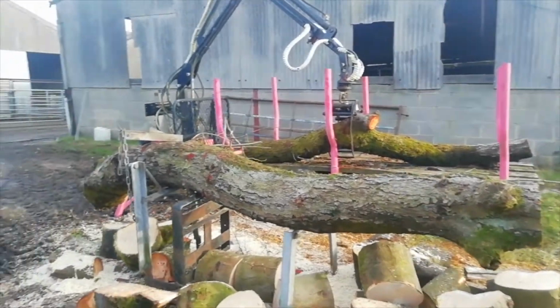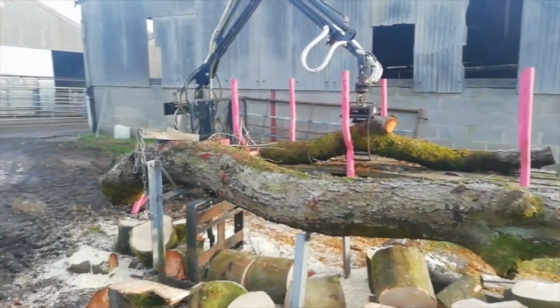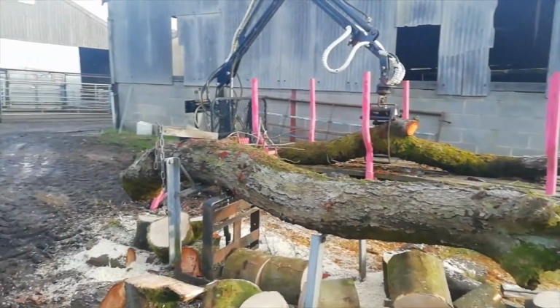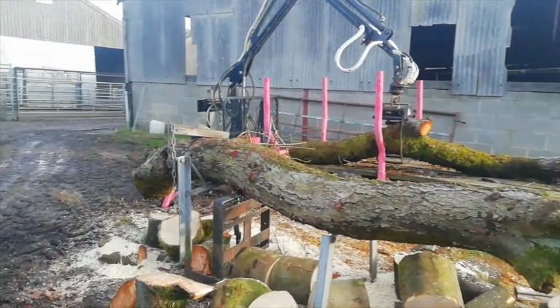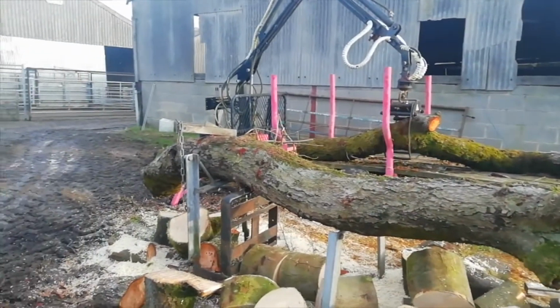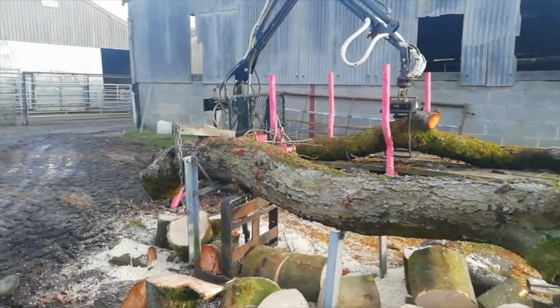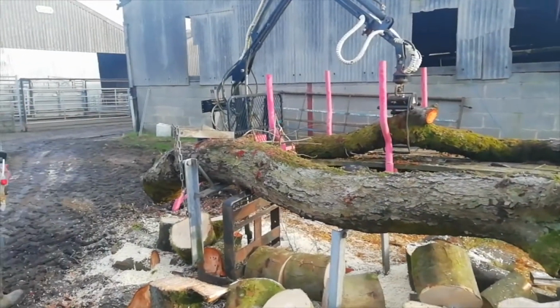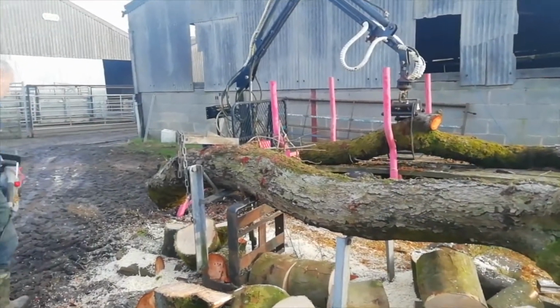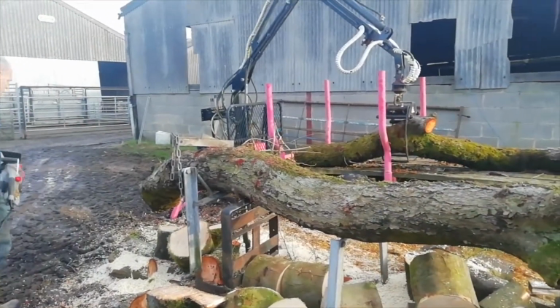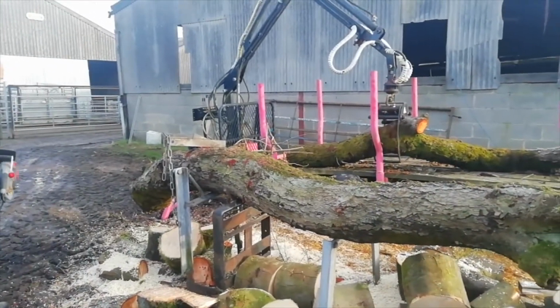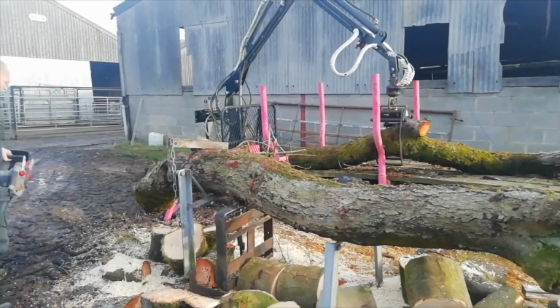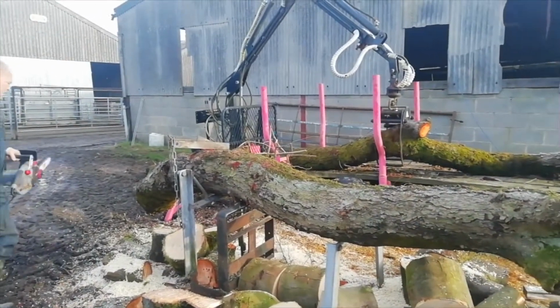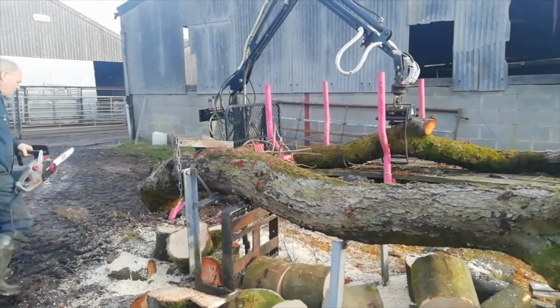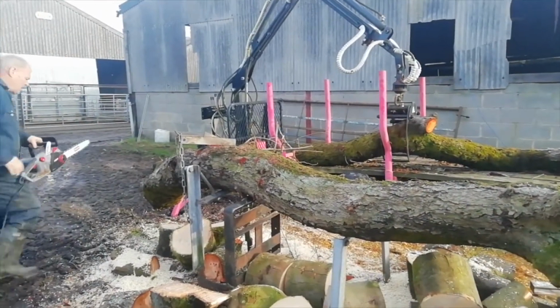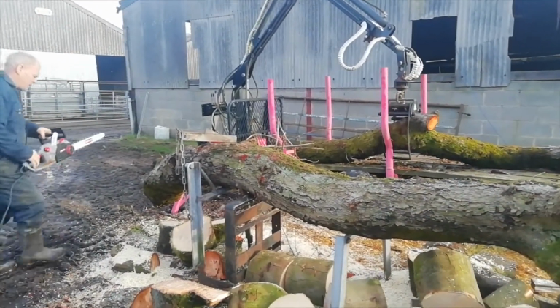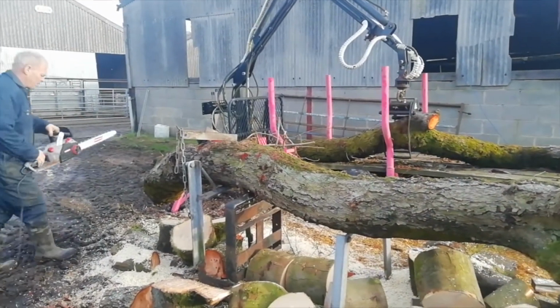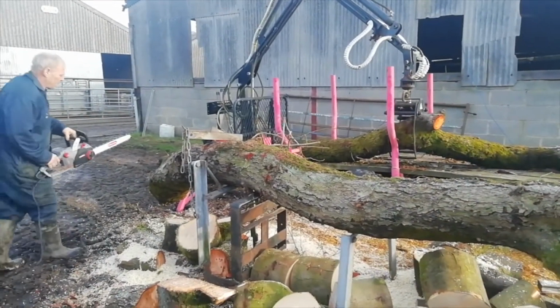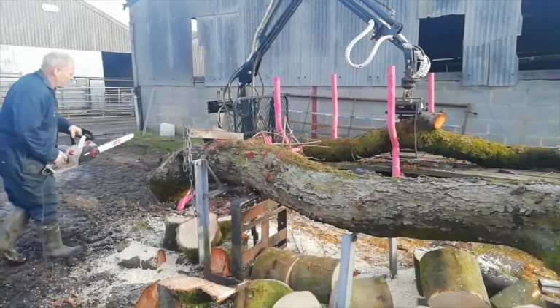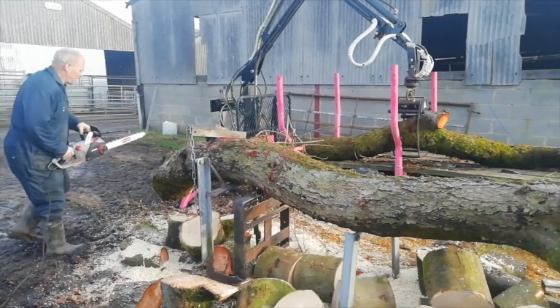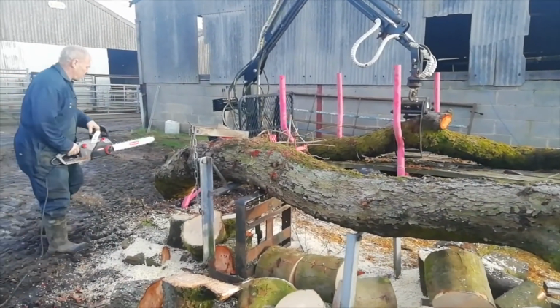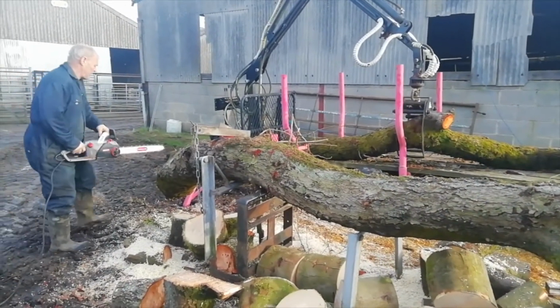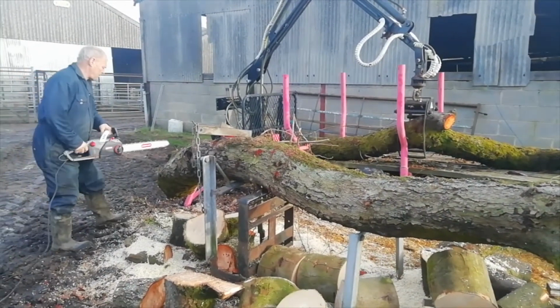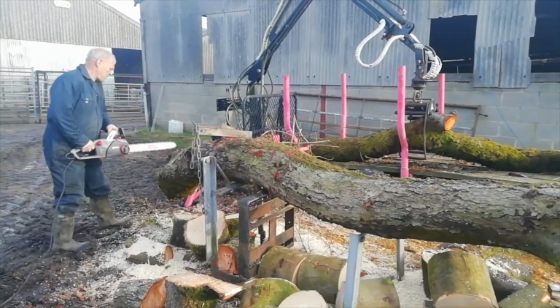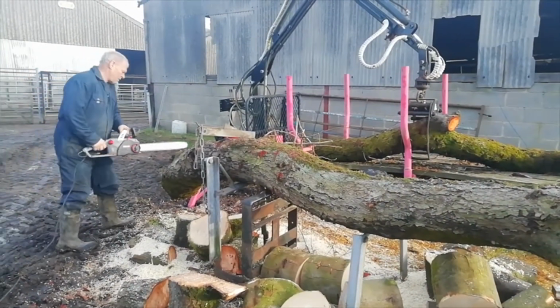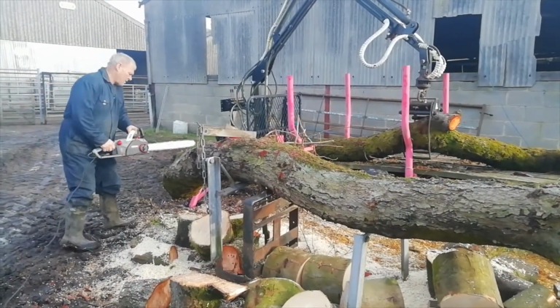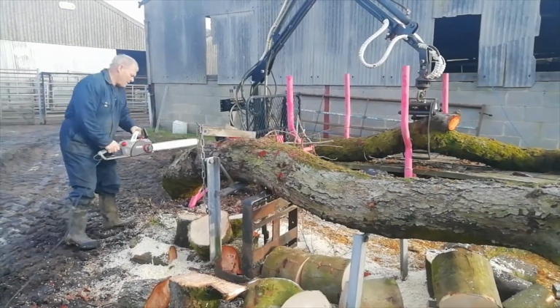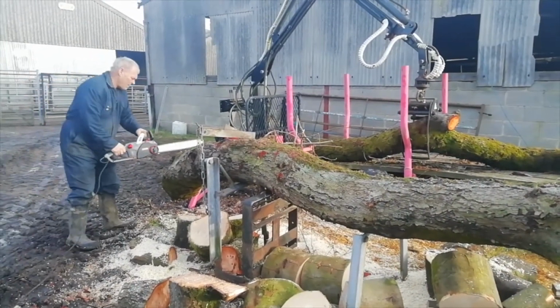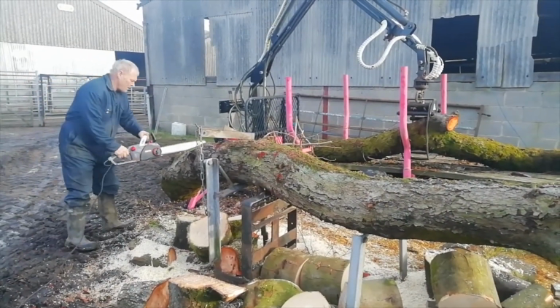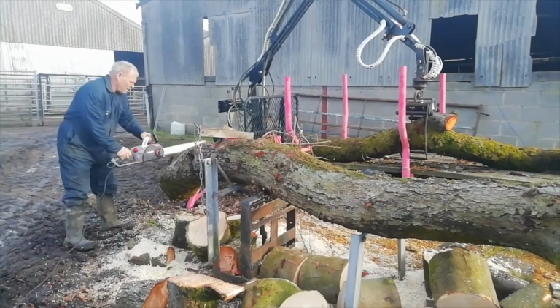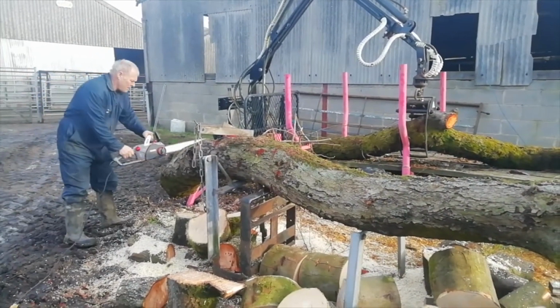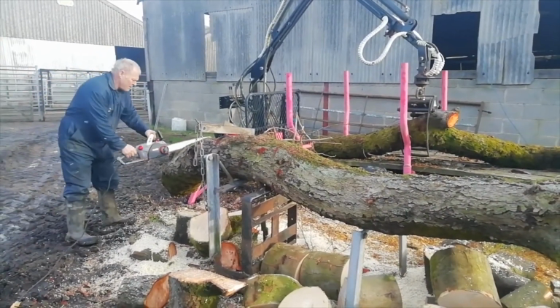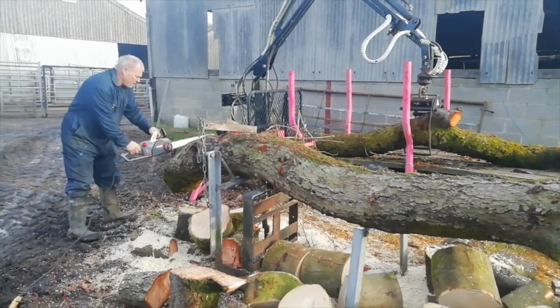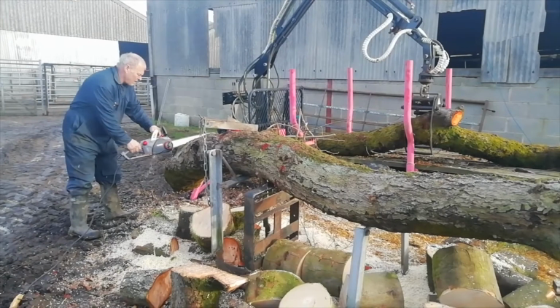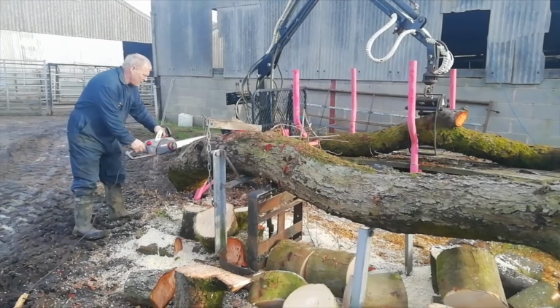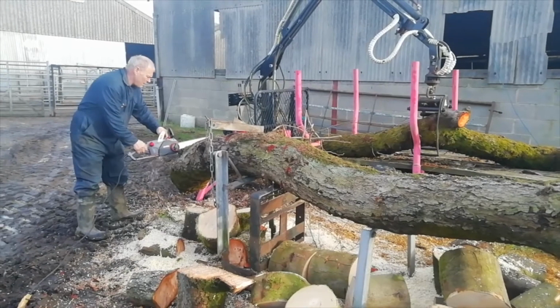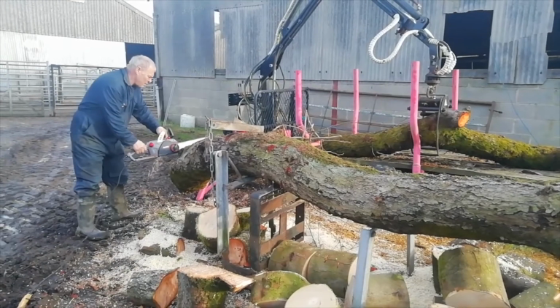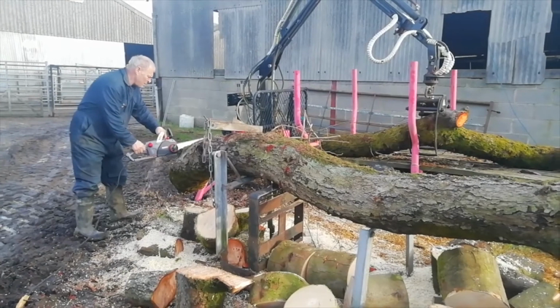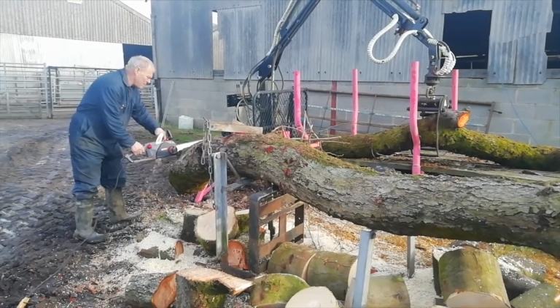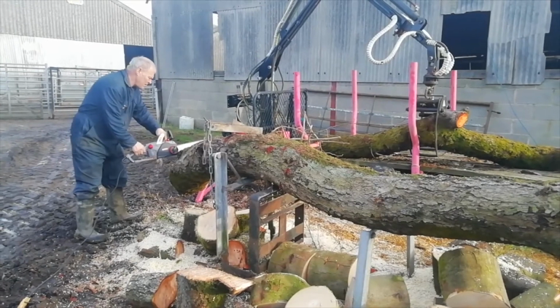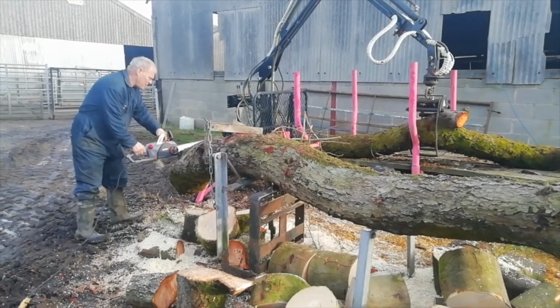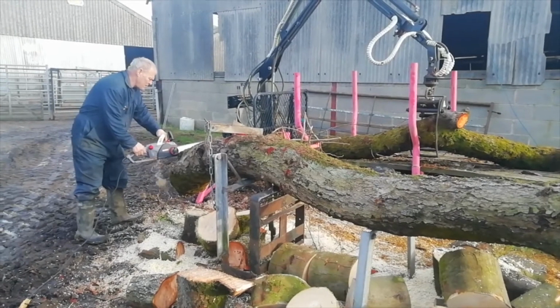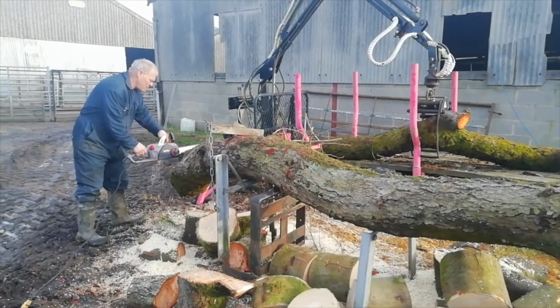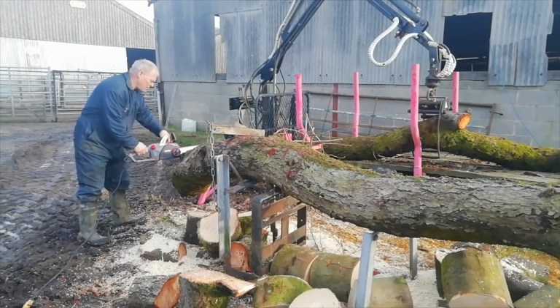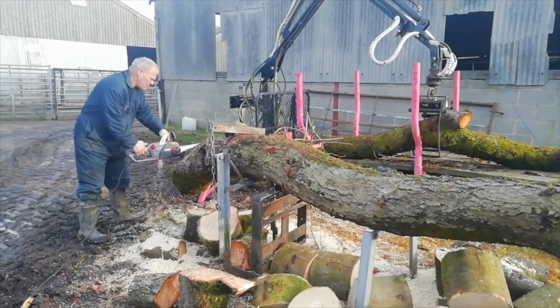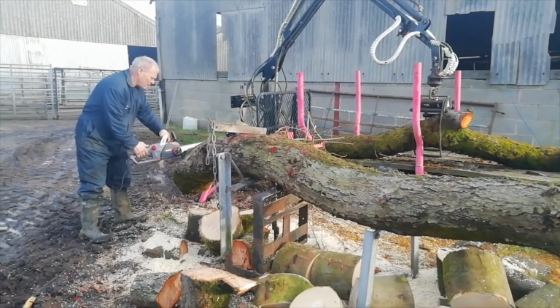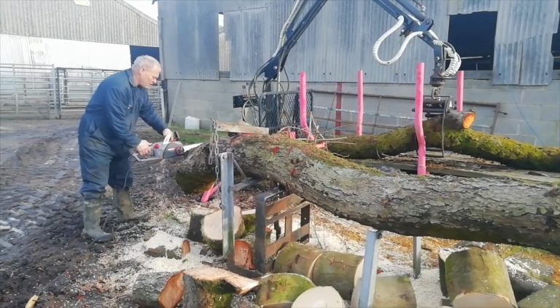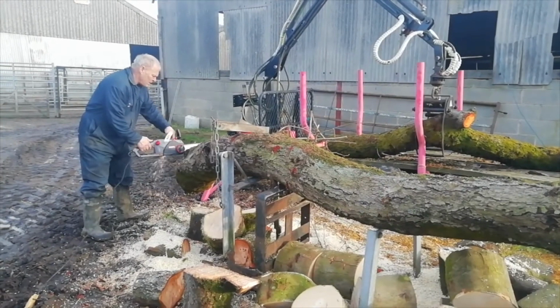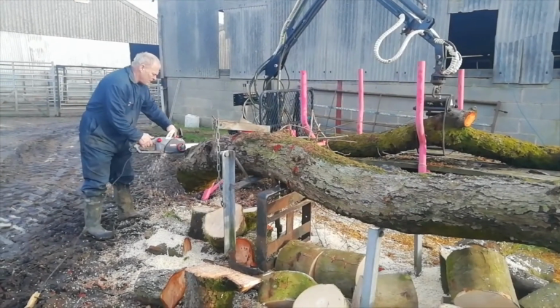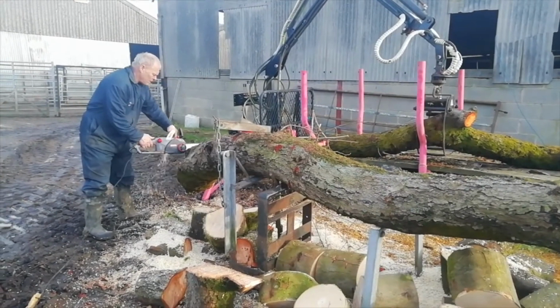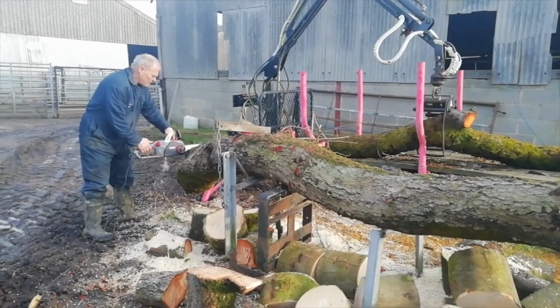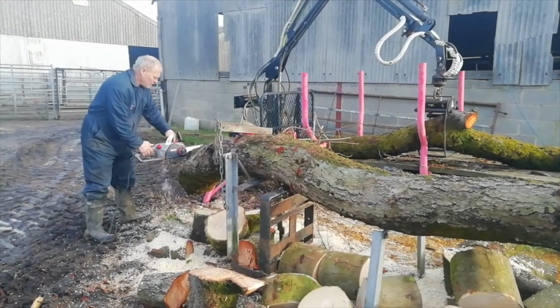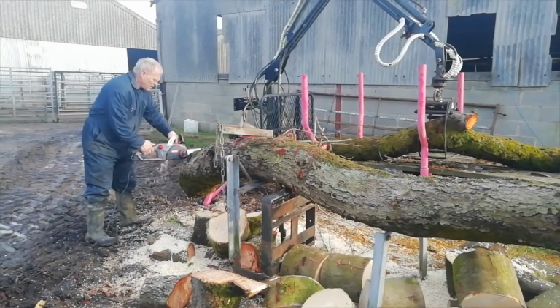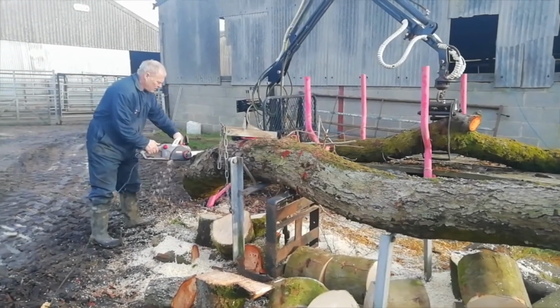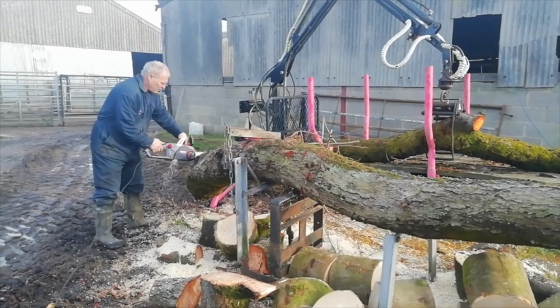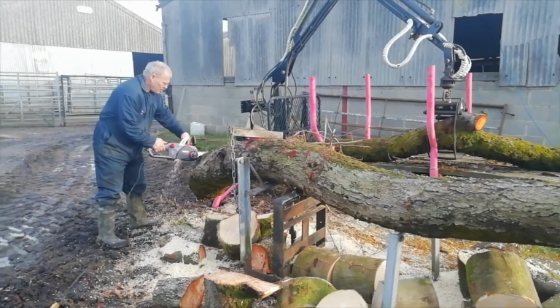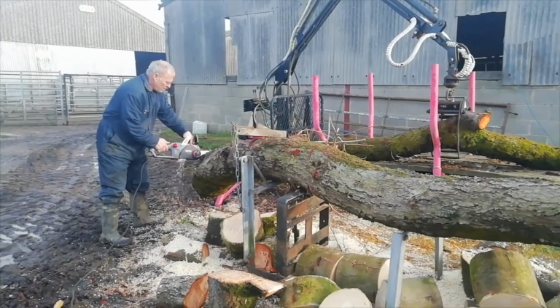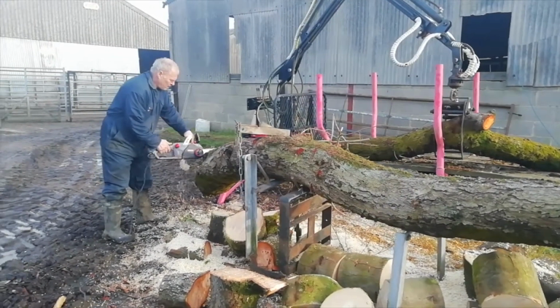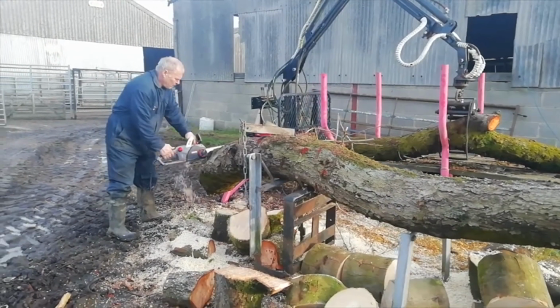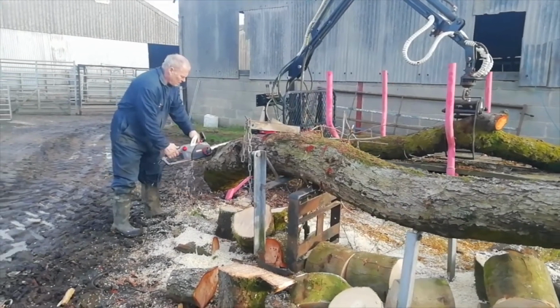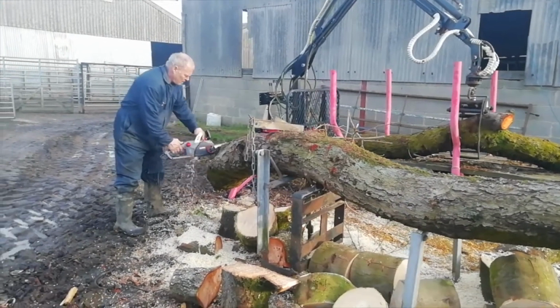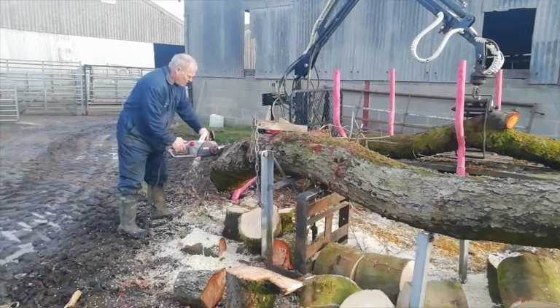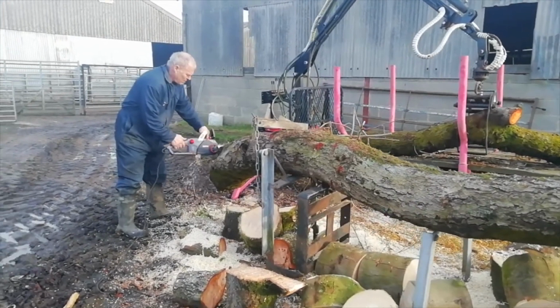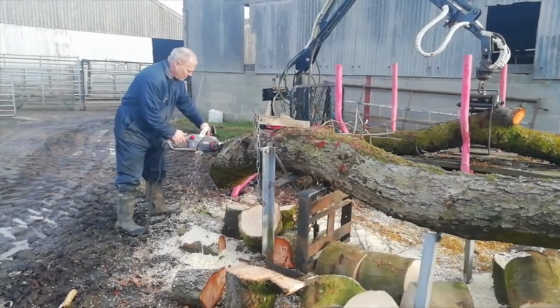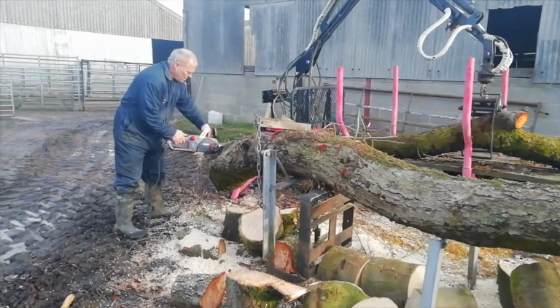This is then sawed into smaller chunks ready to go on to the splitter.